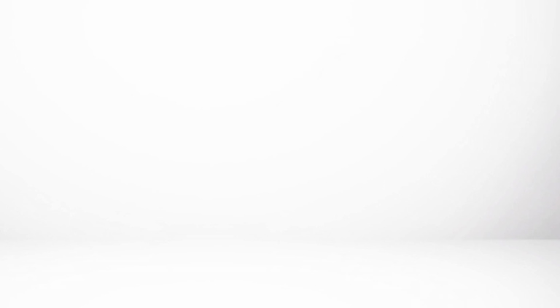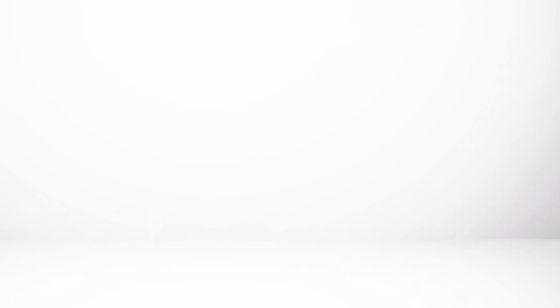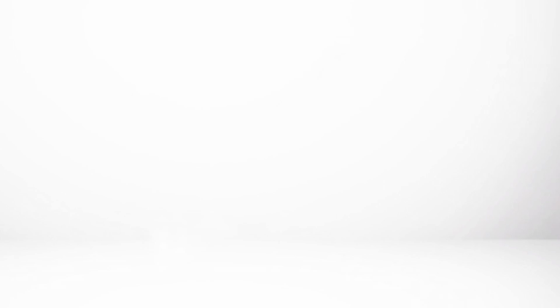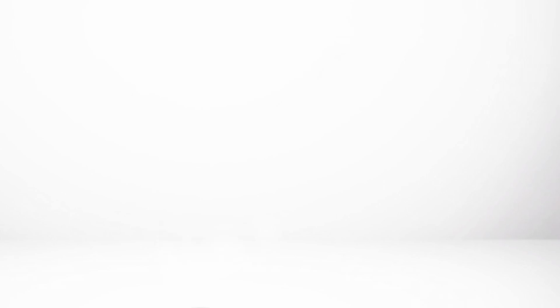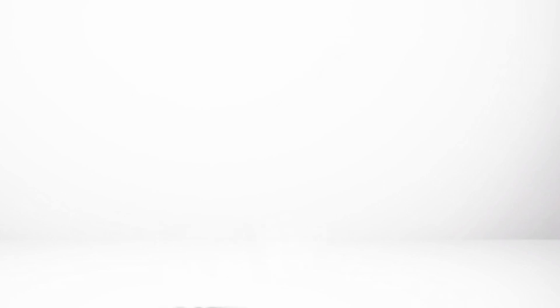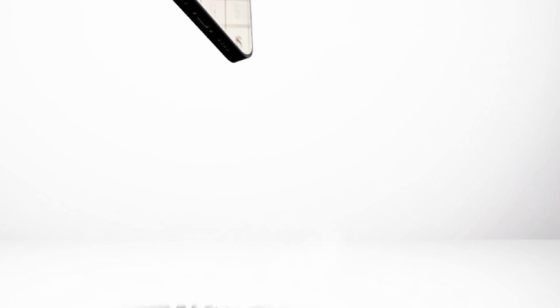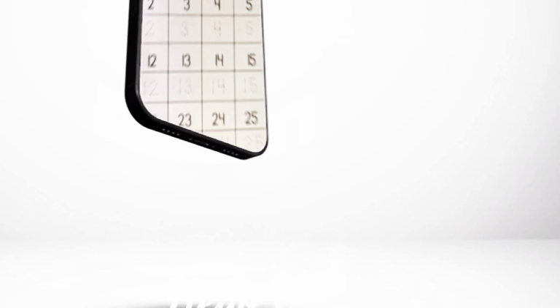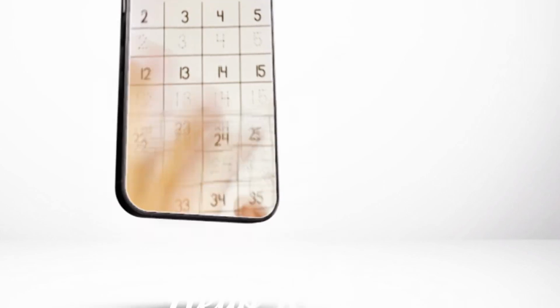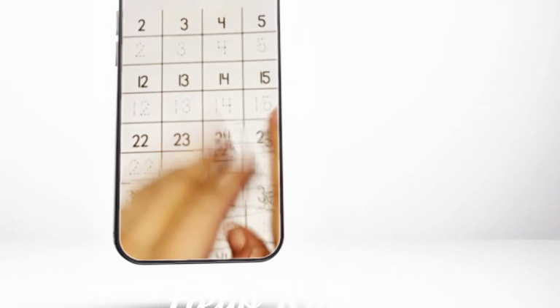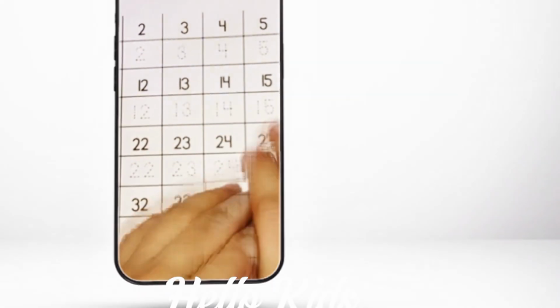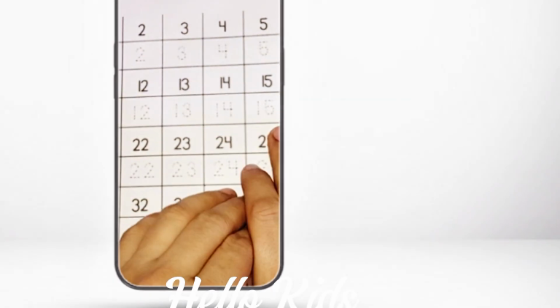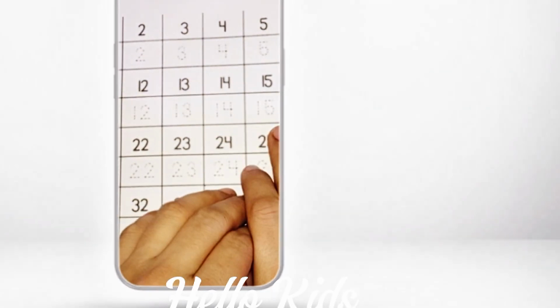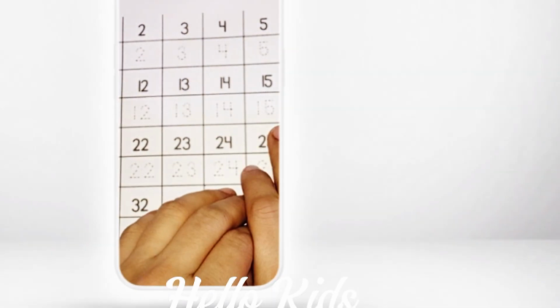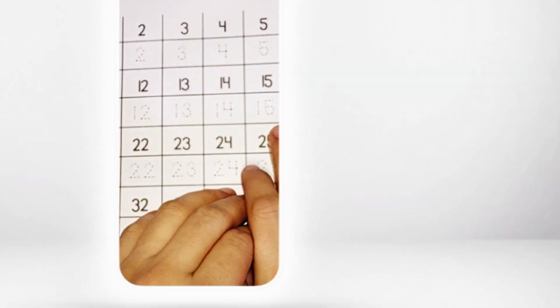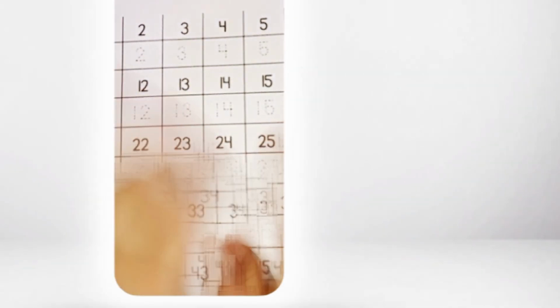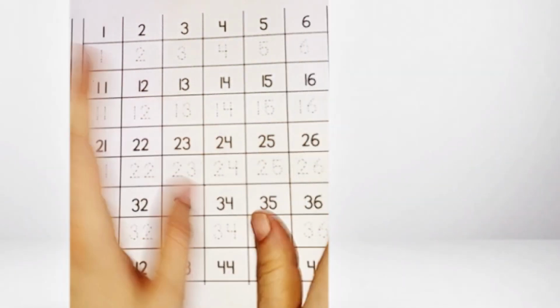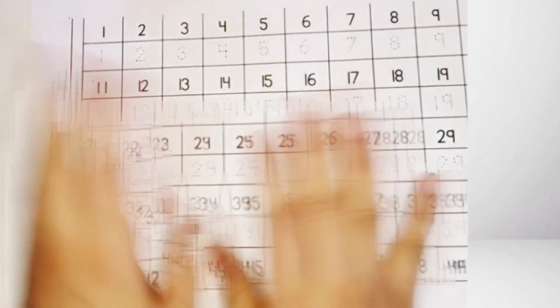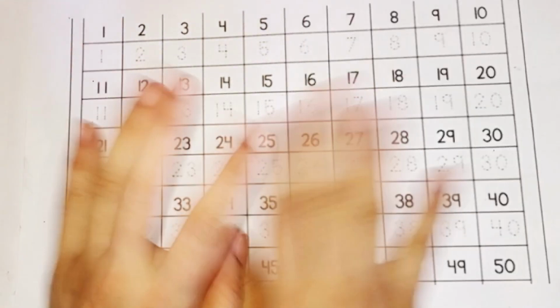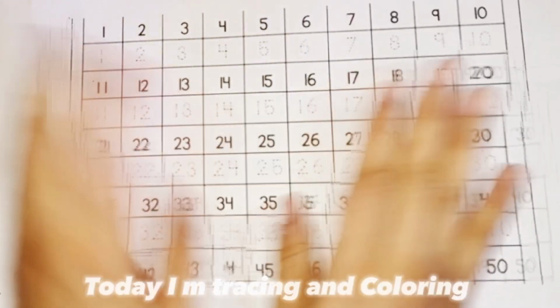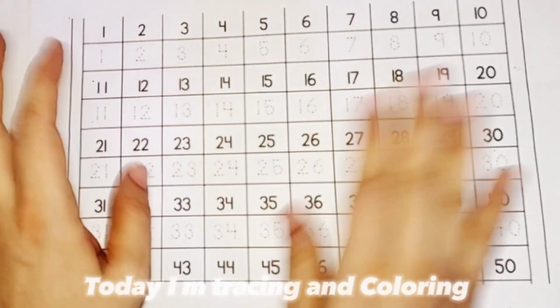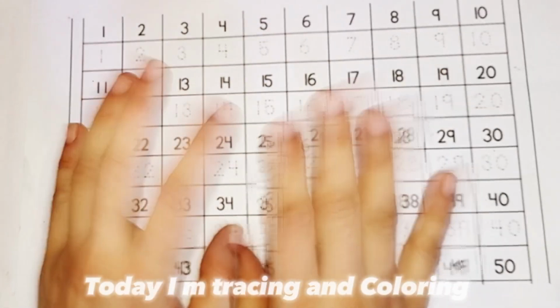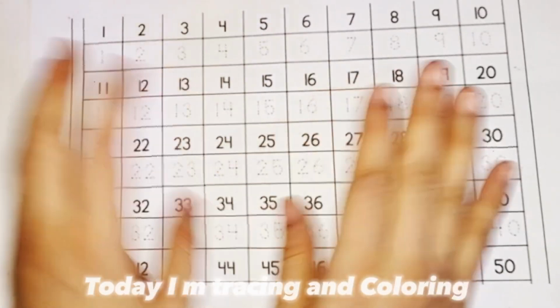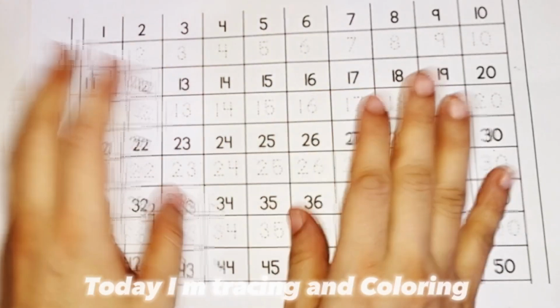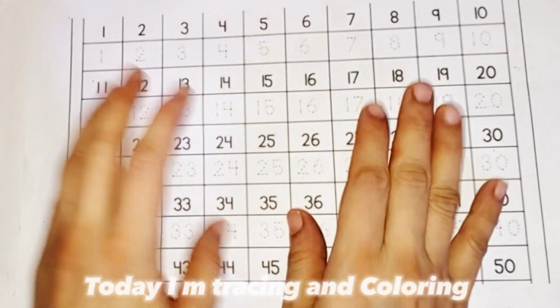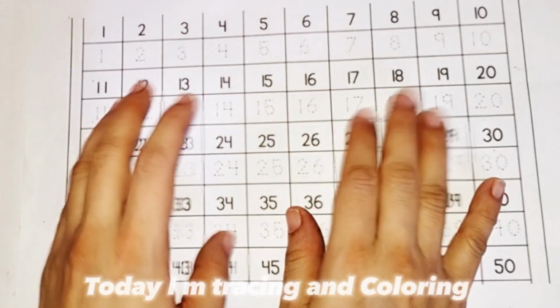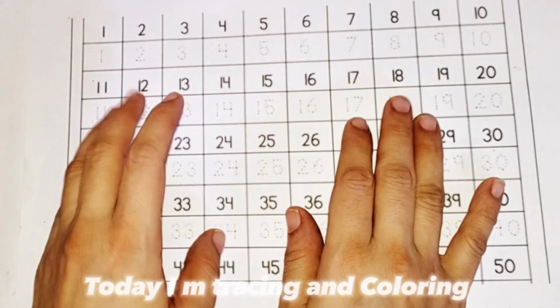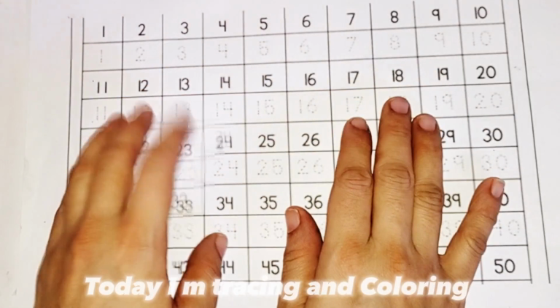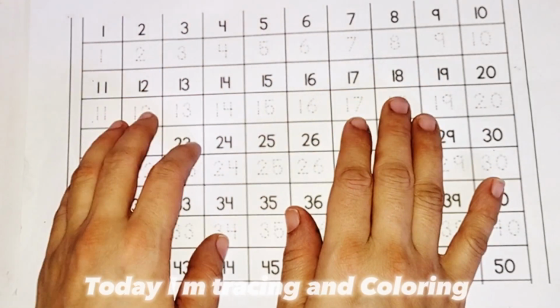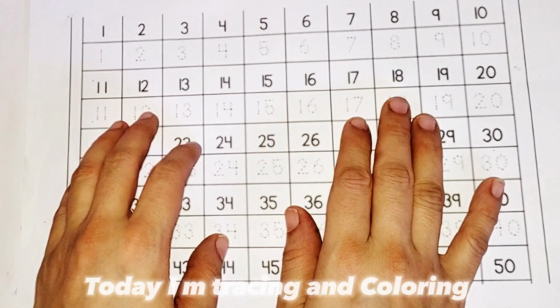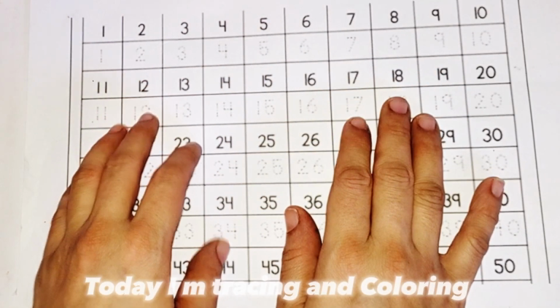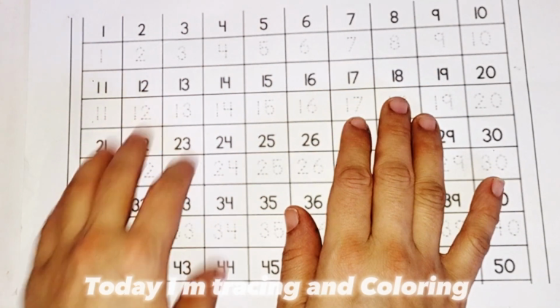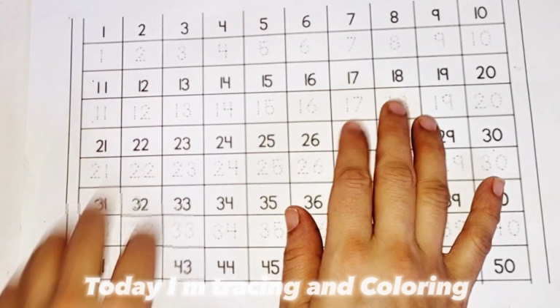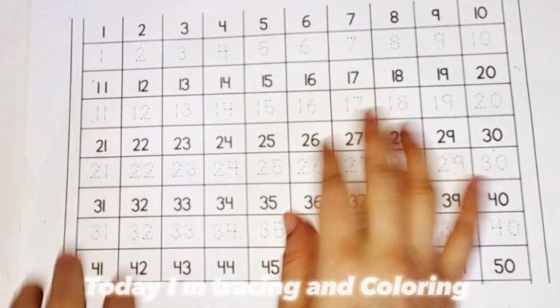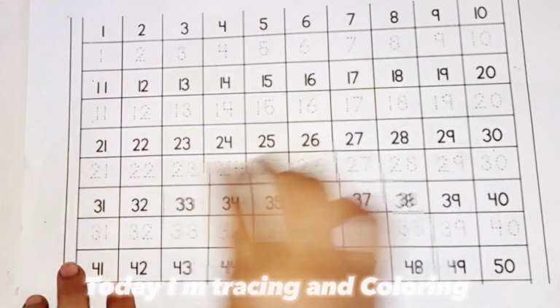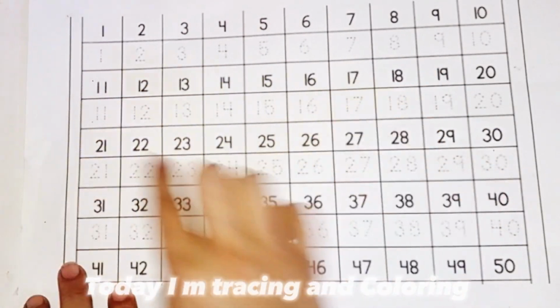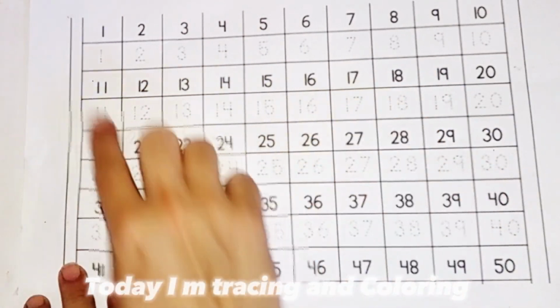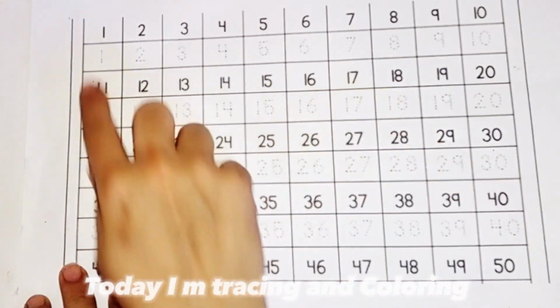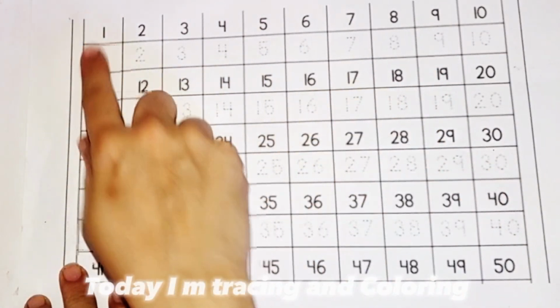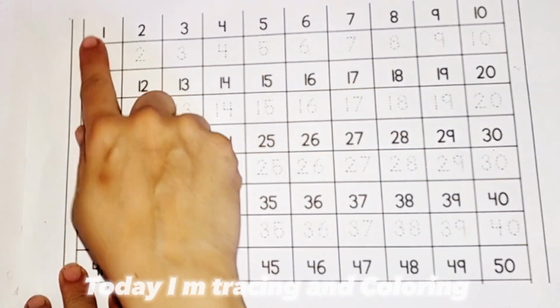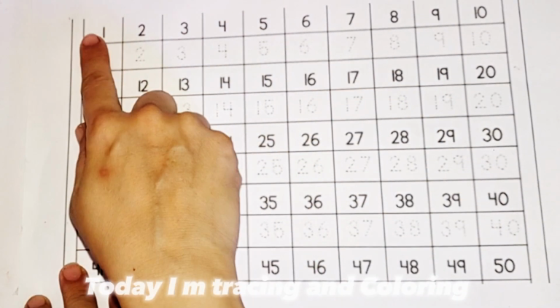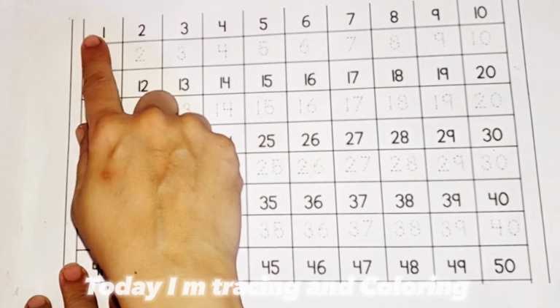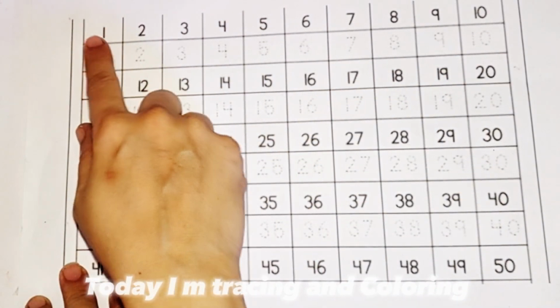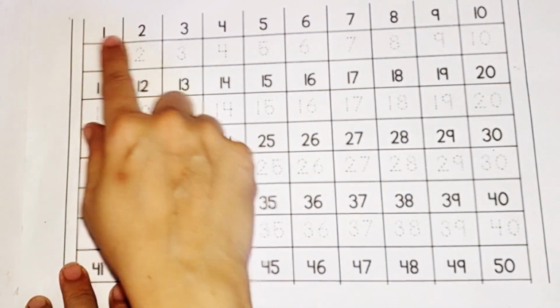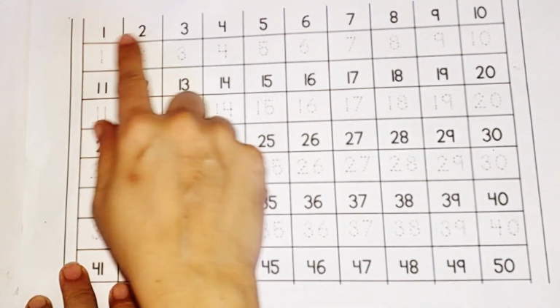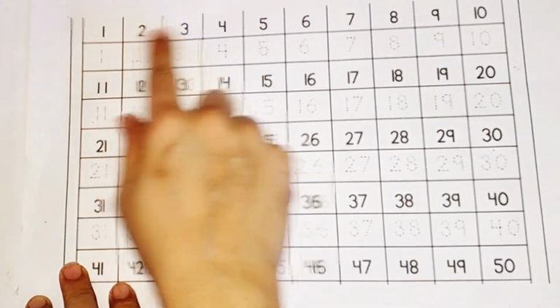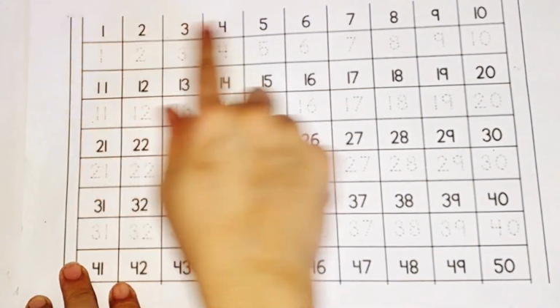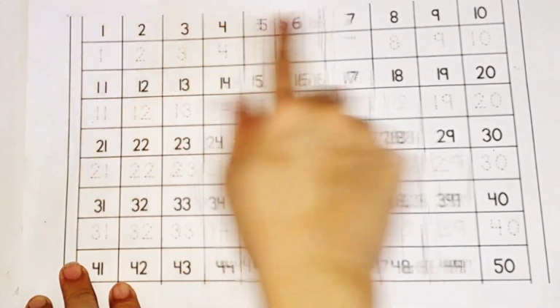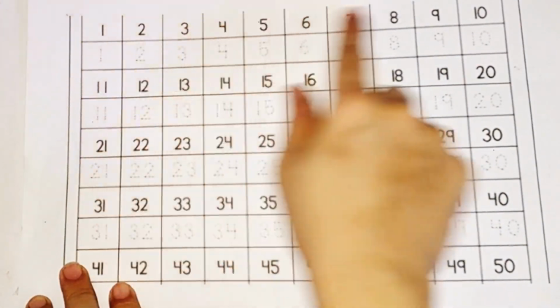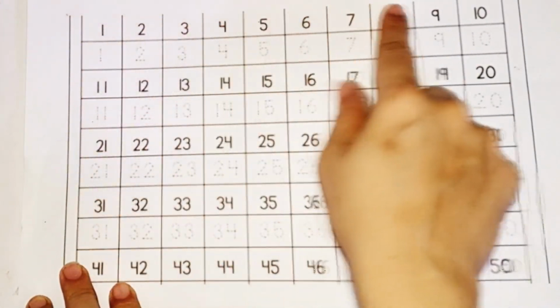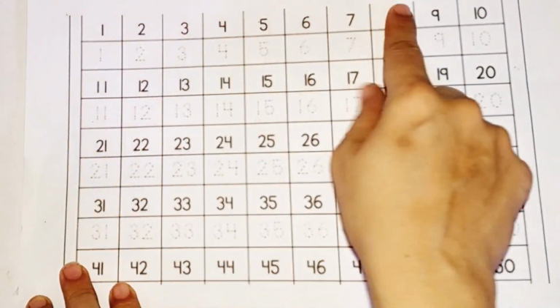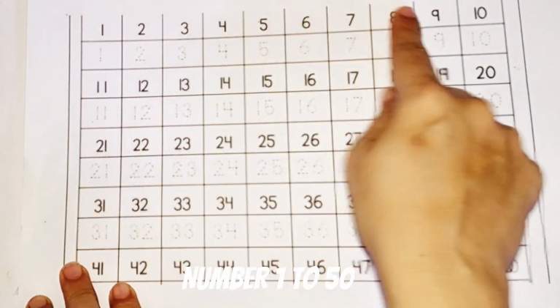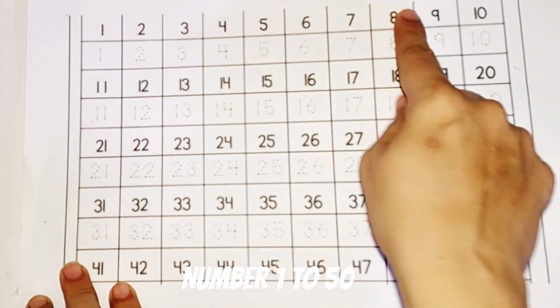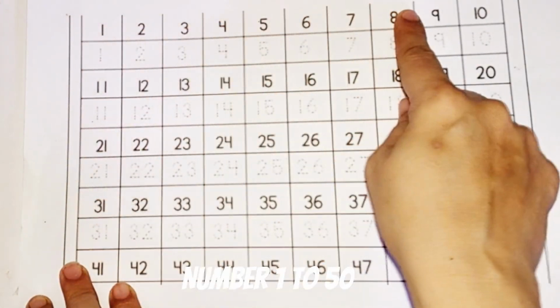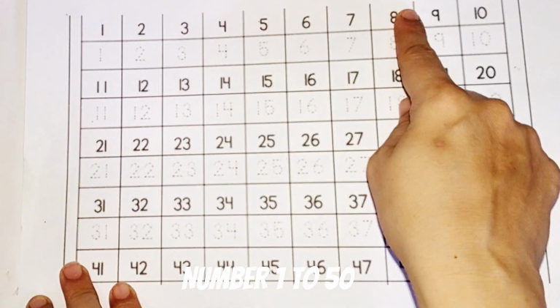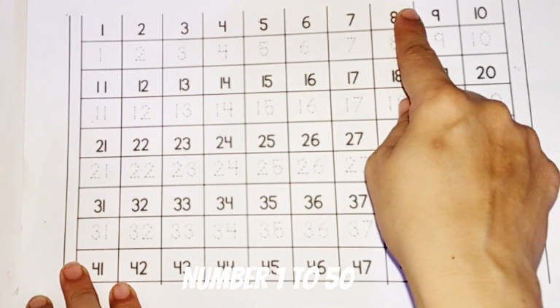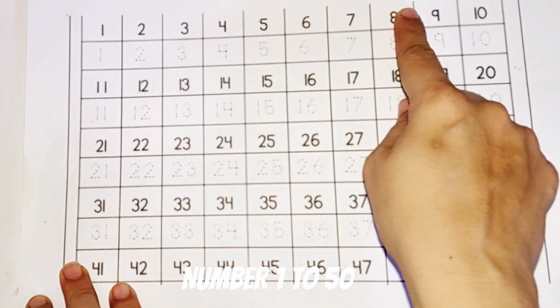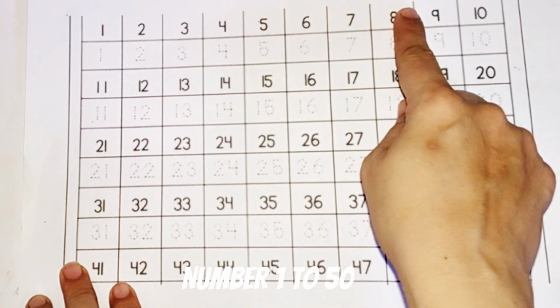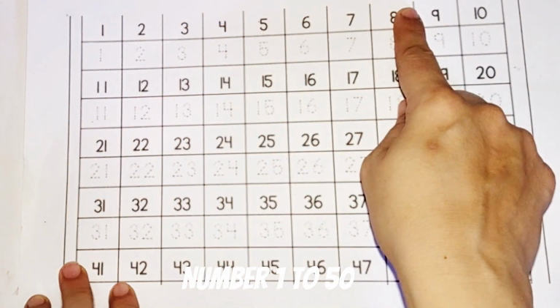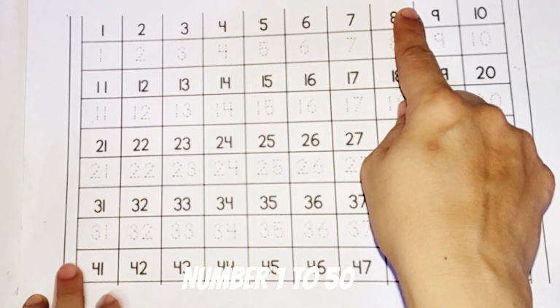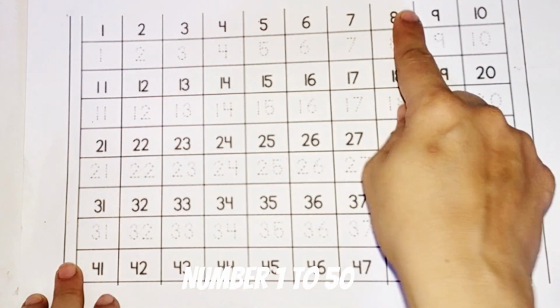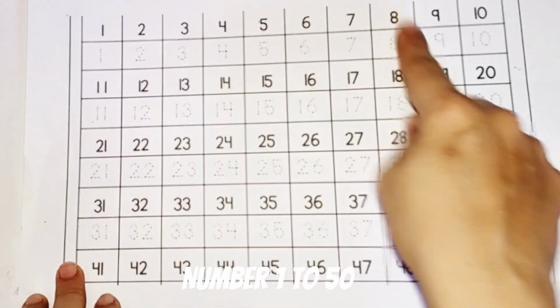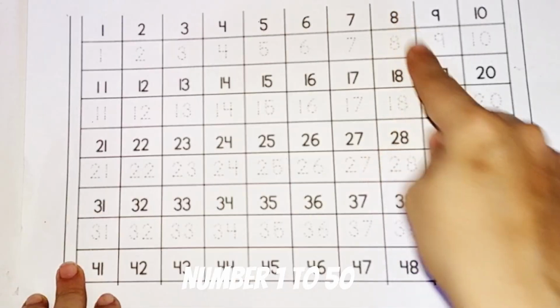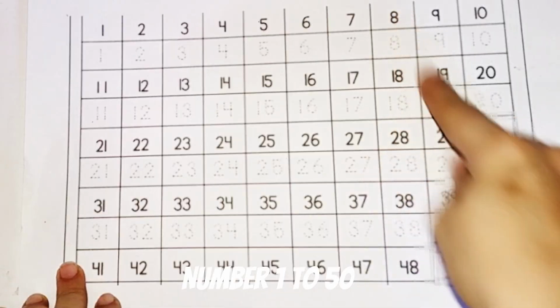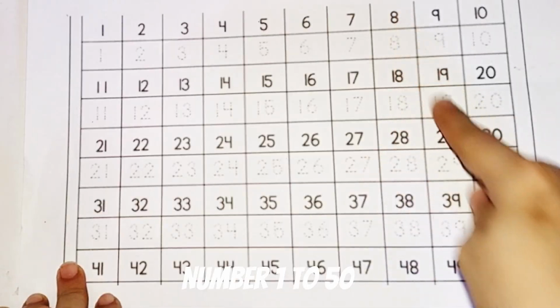Hello kids! Today I am tracing and coloring number 1 to 50.